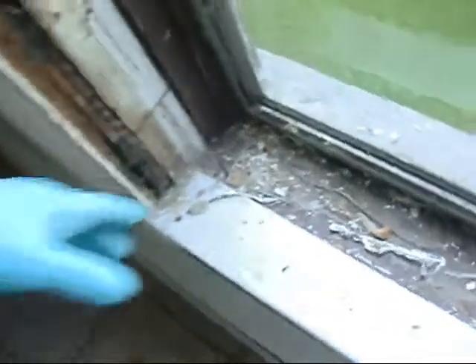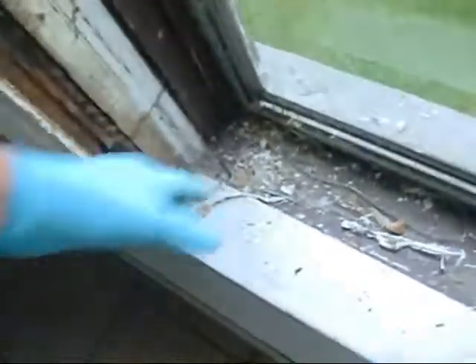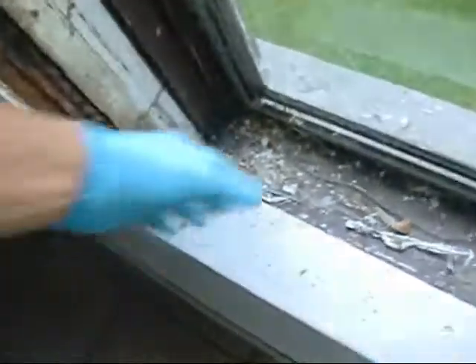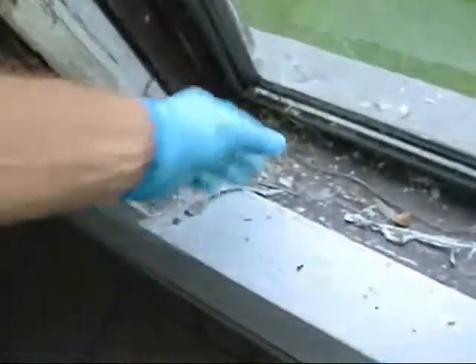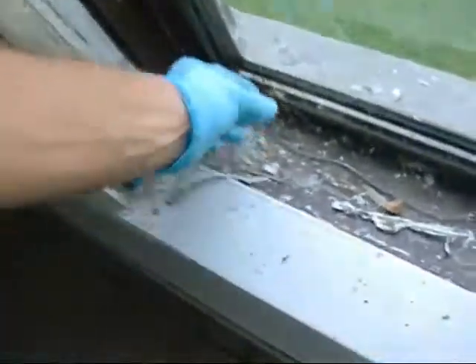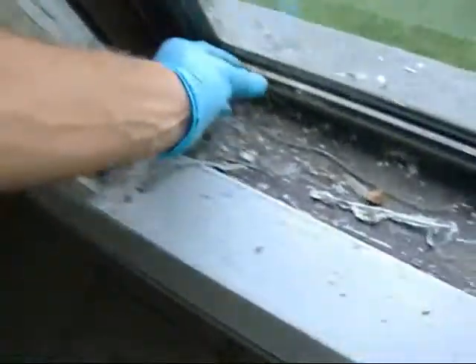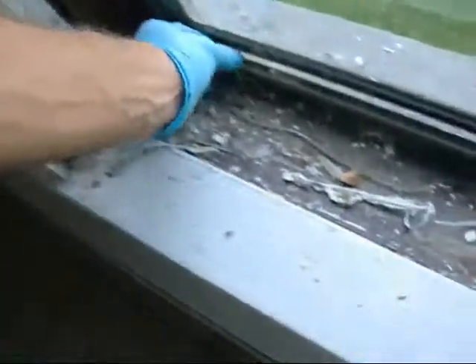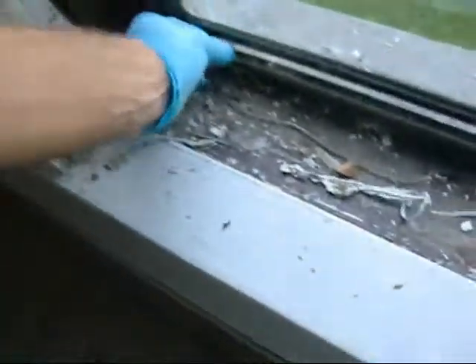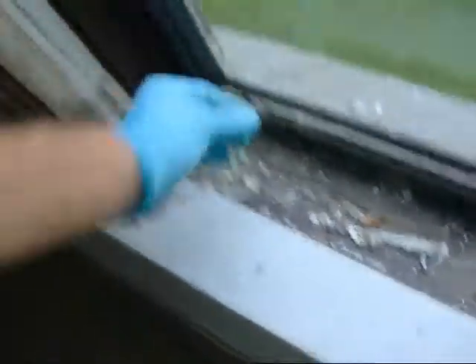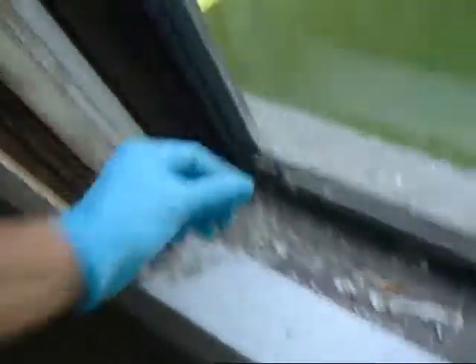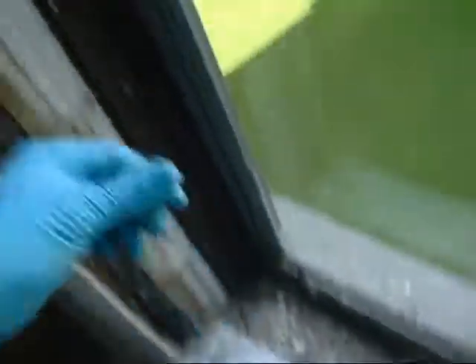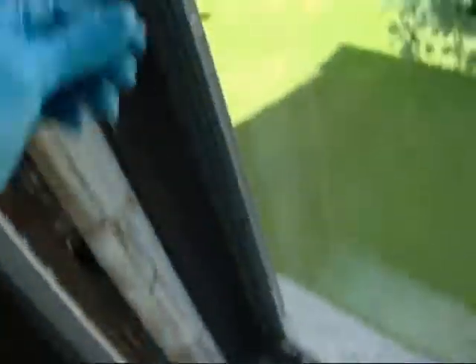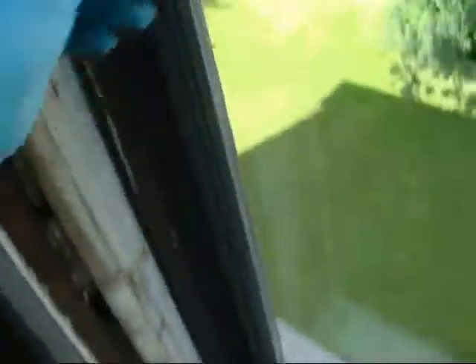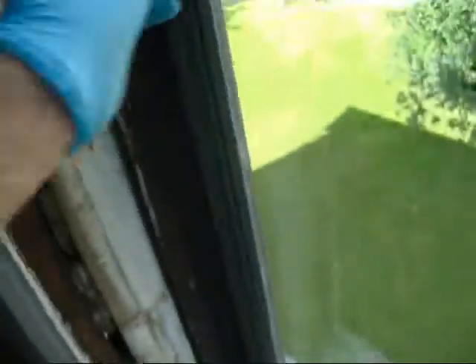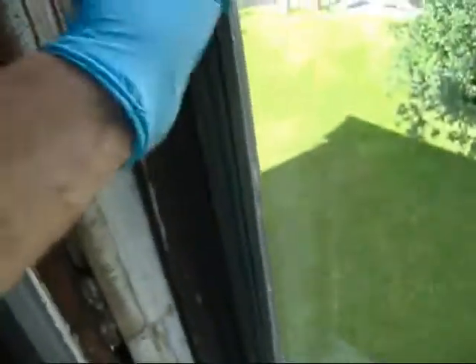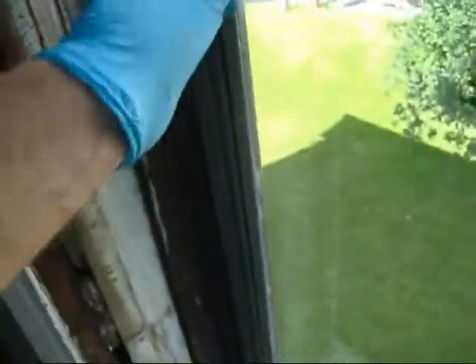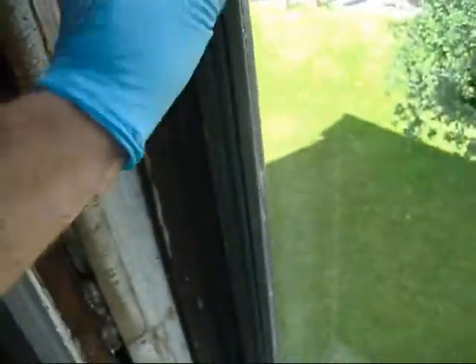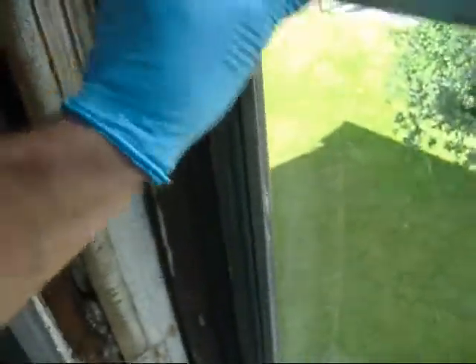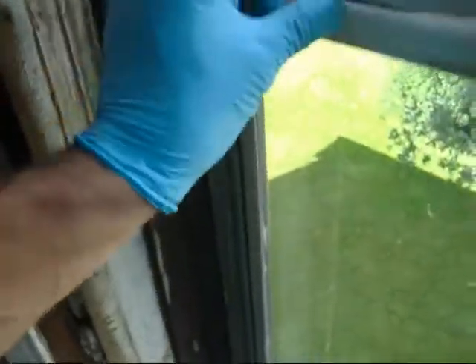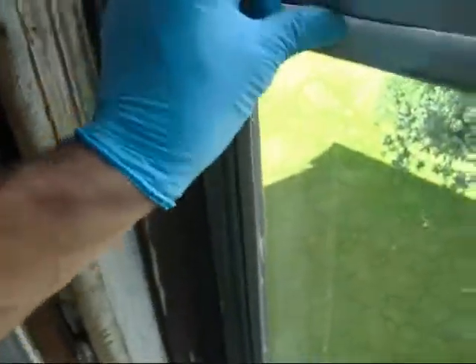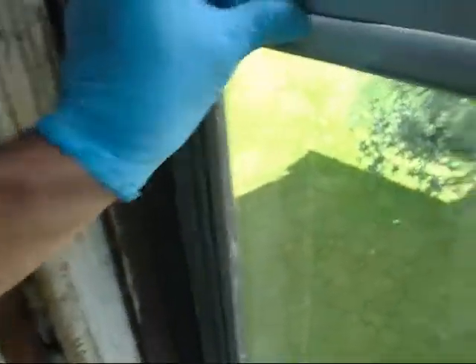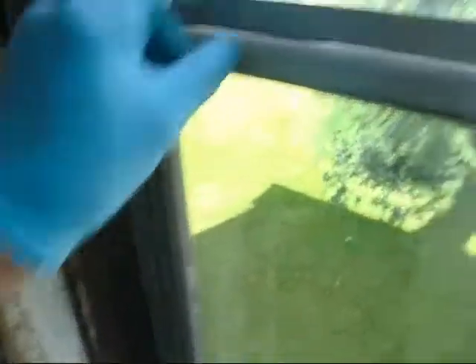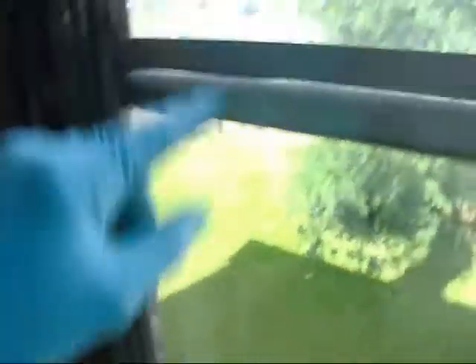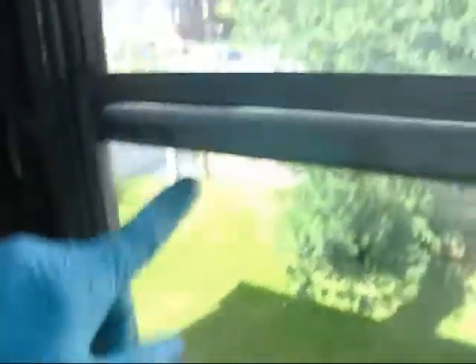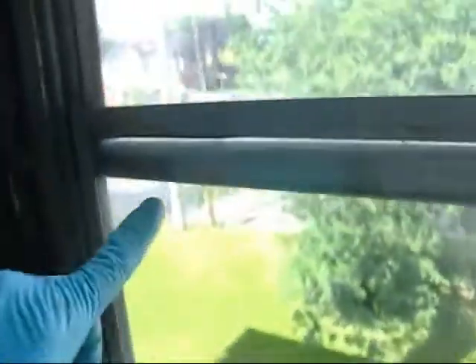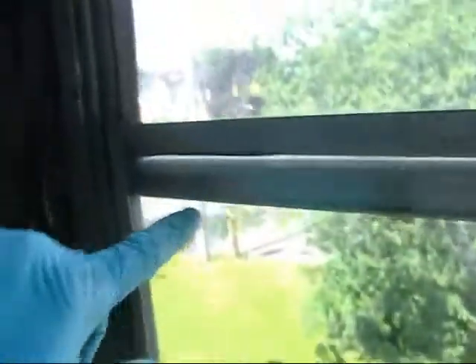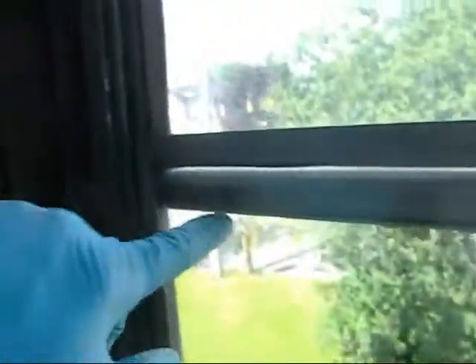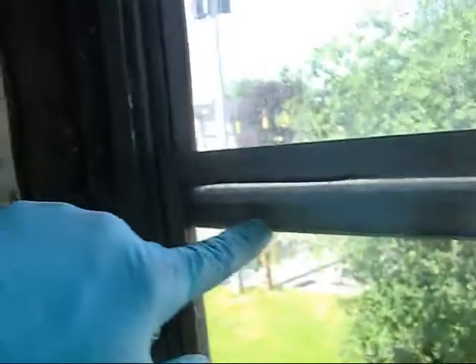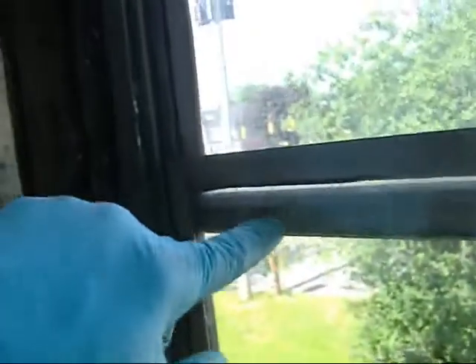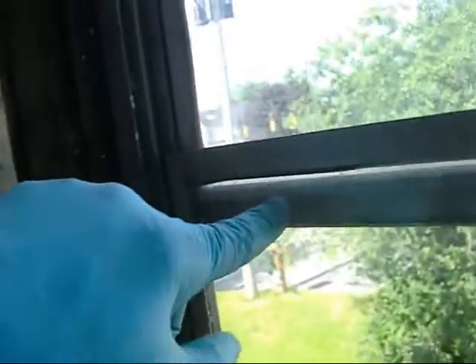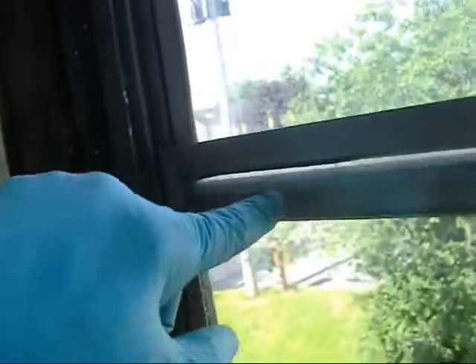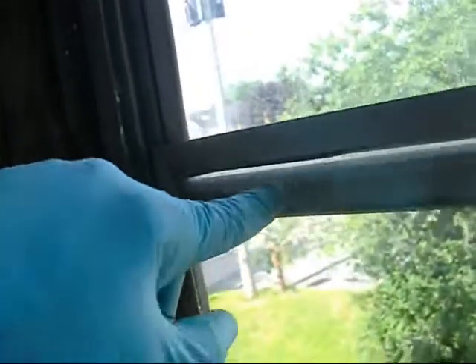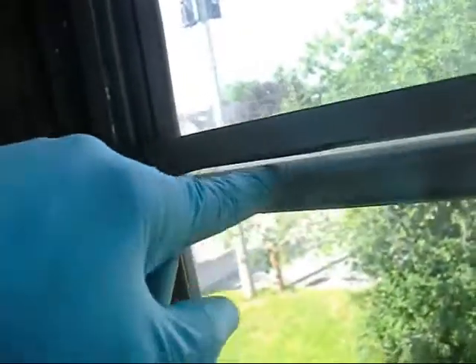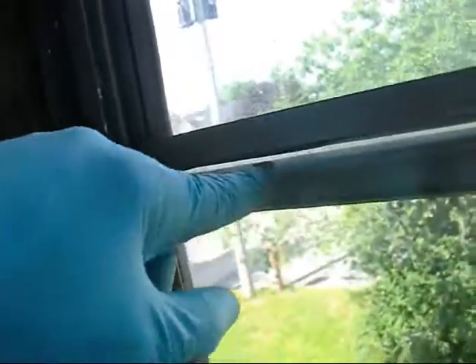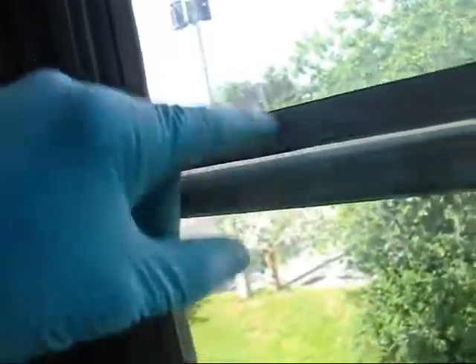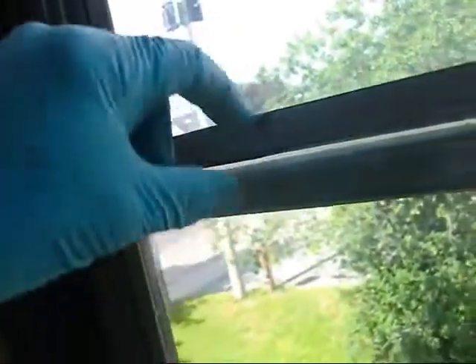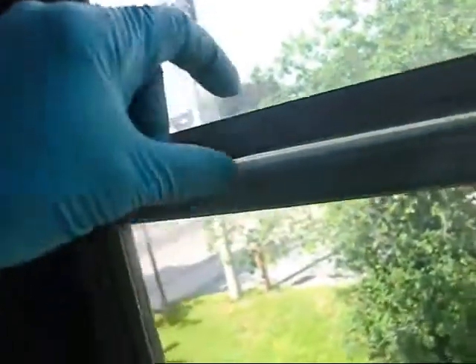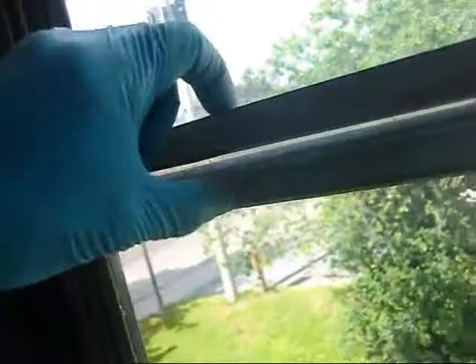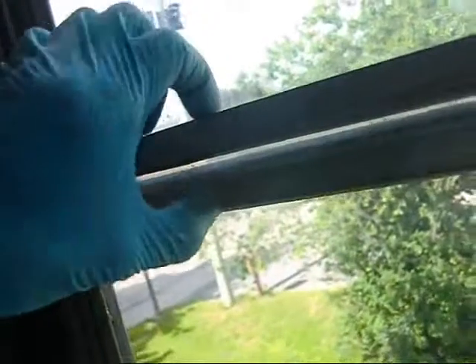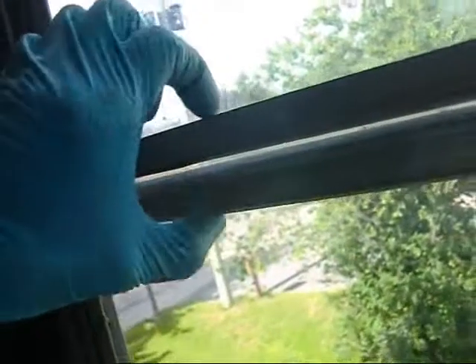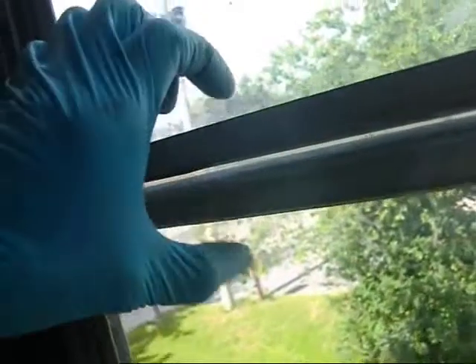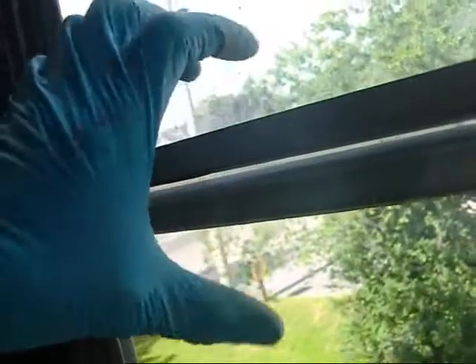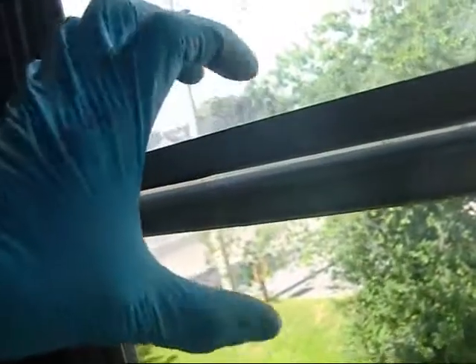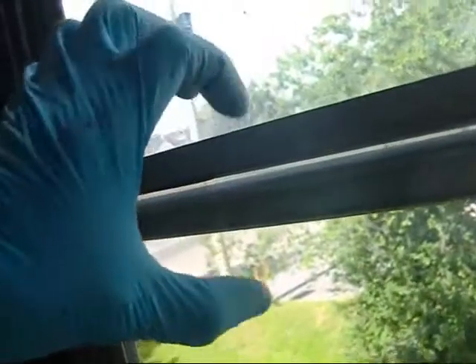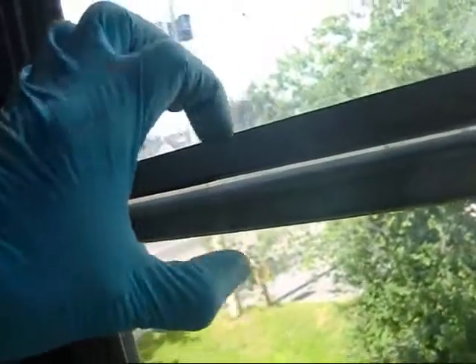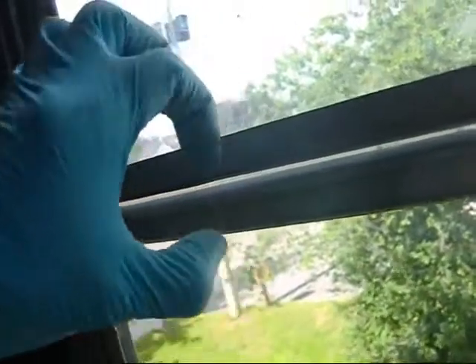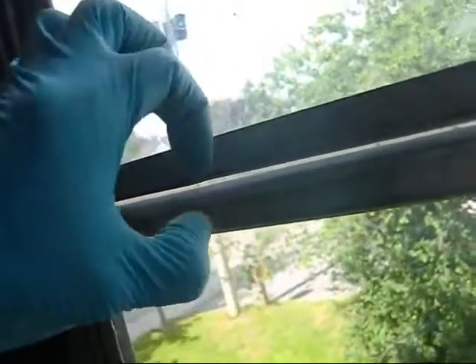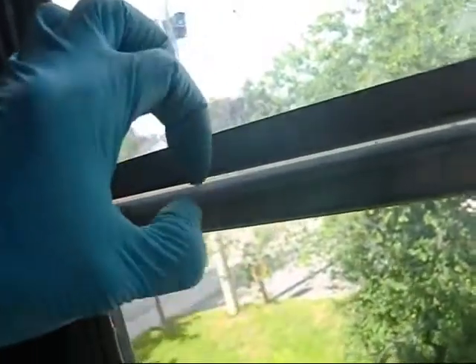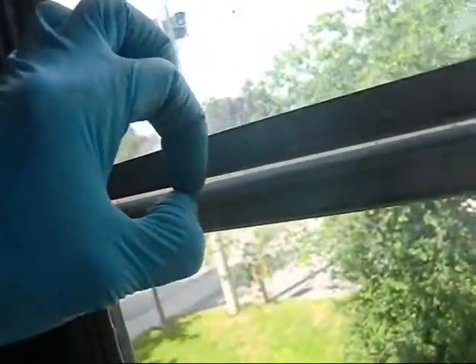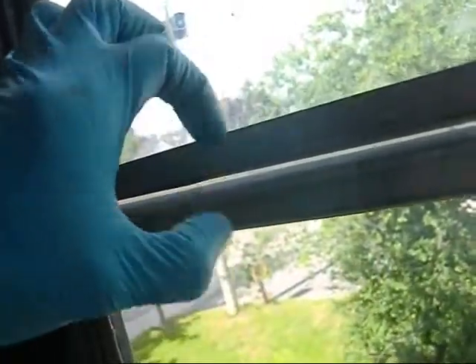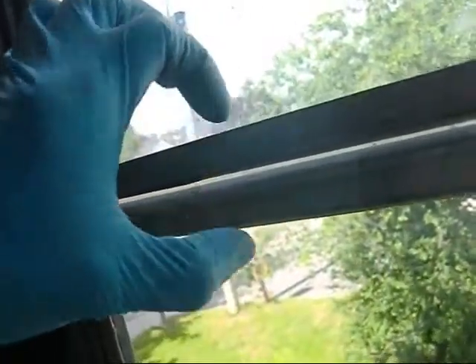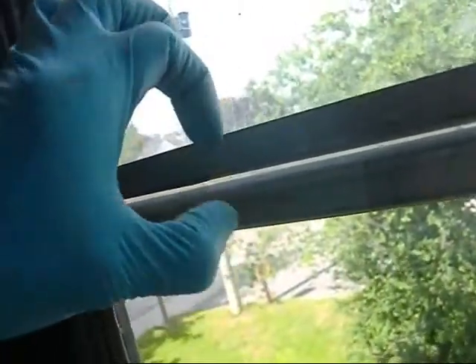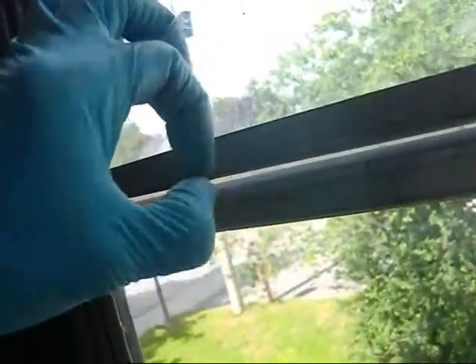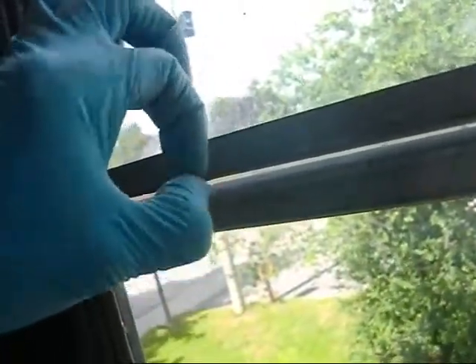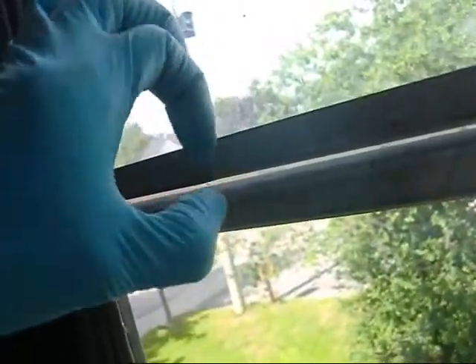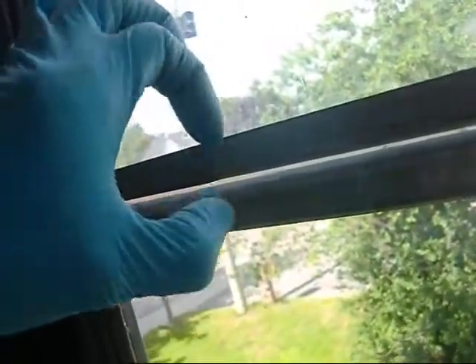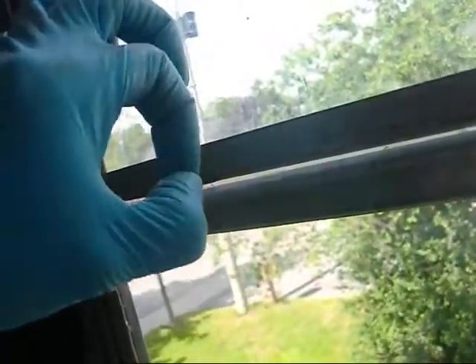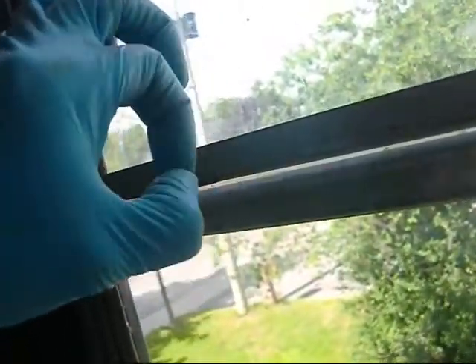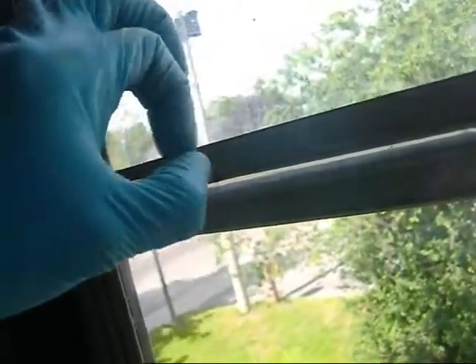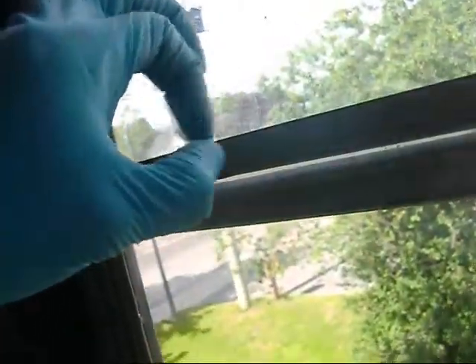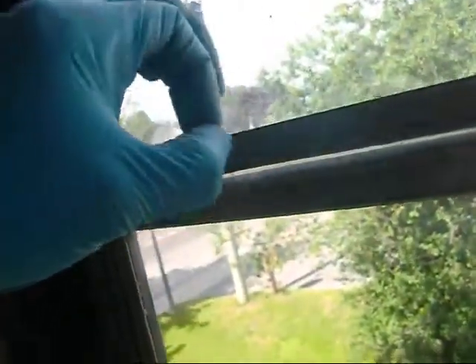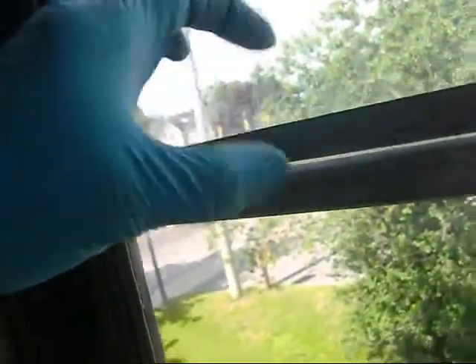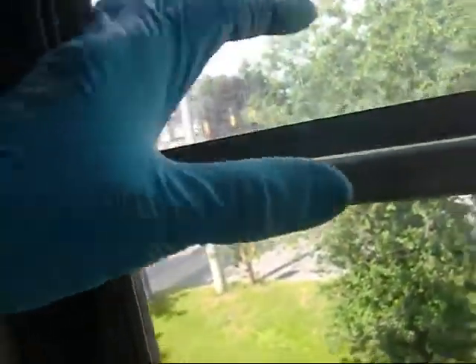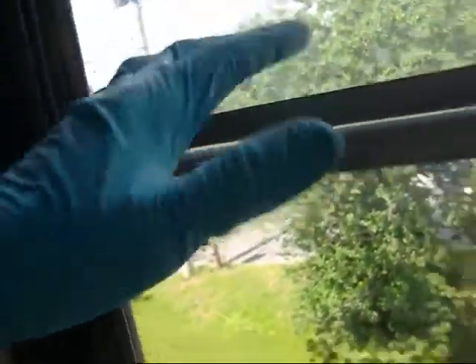From the windows, look how those fit. That's supposed to meet and join together with a meeting rail.